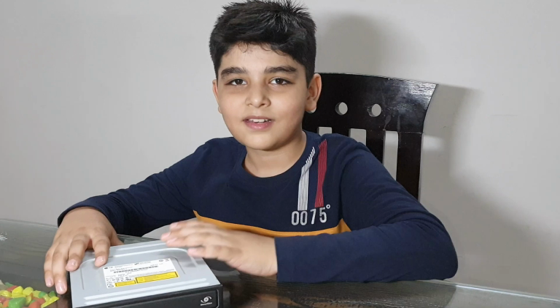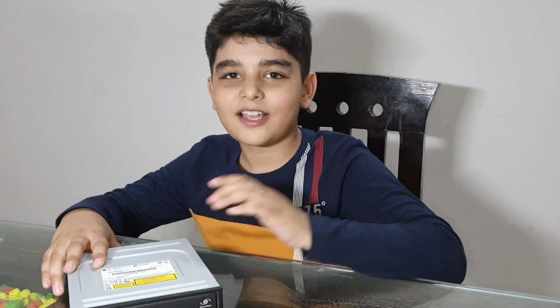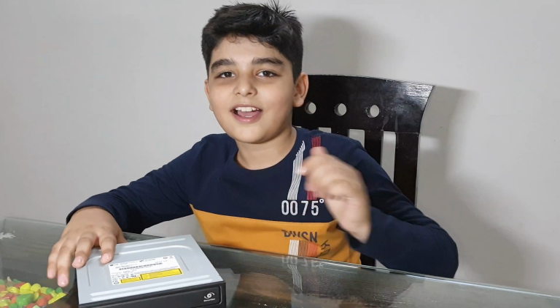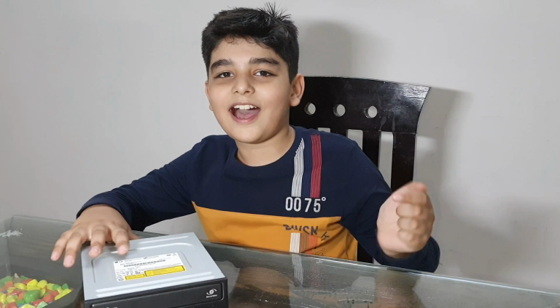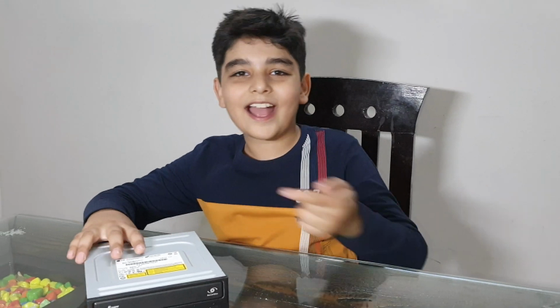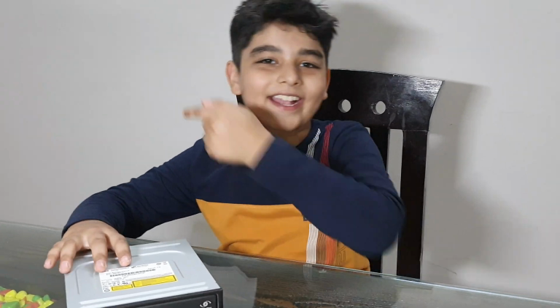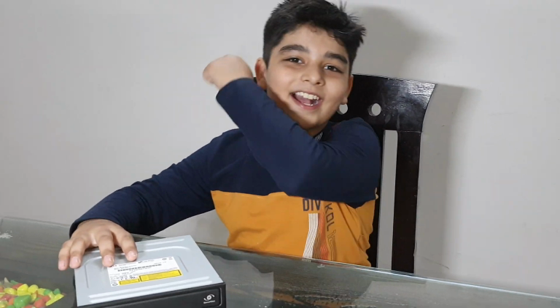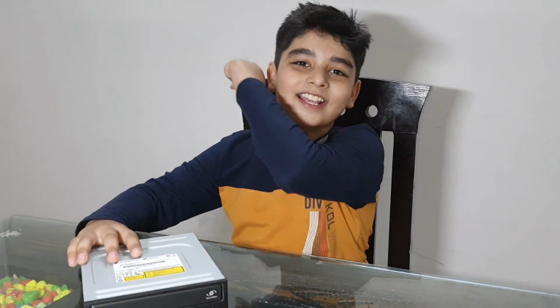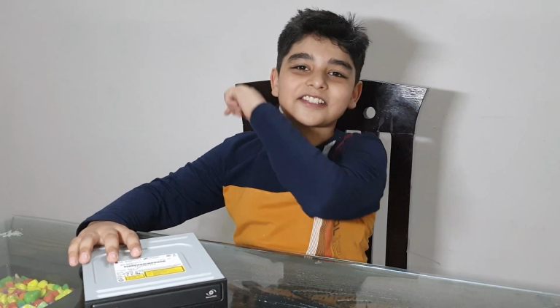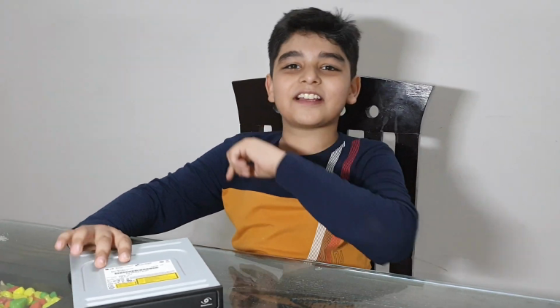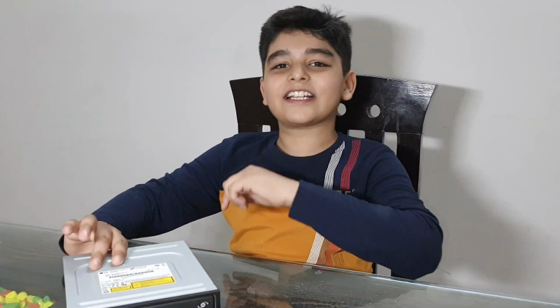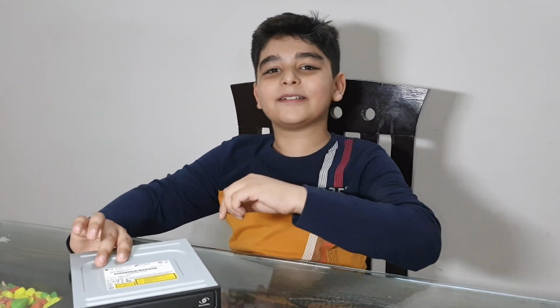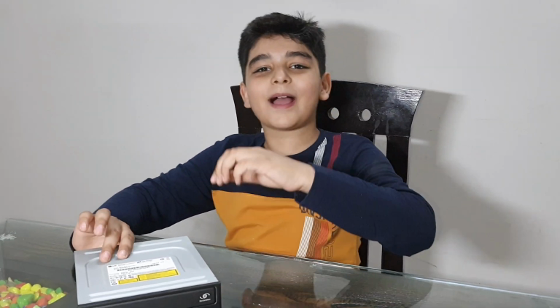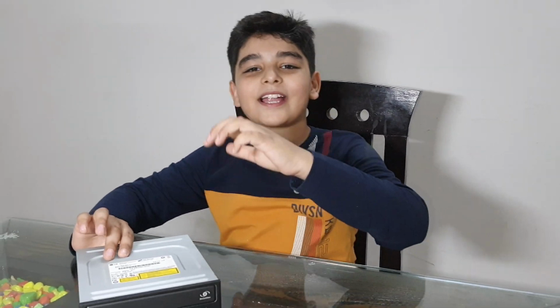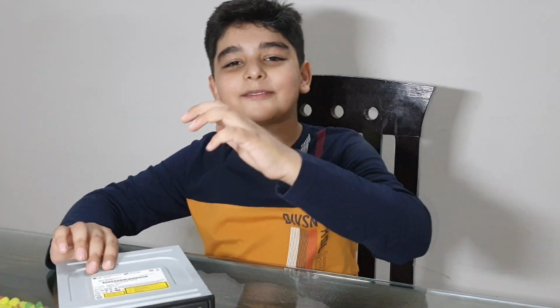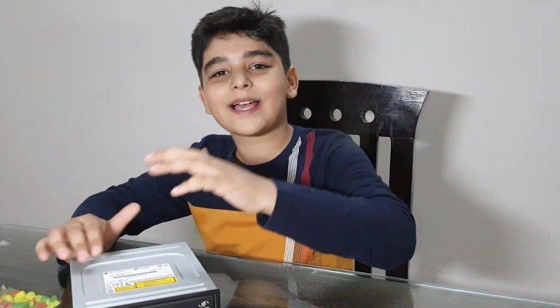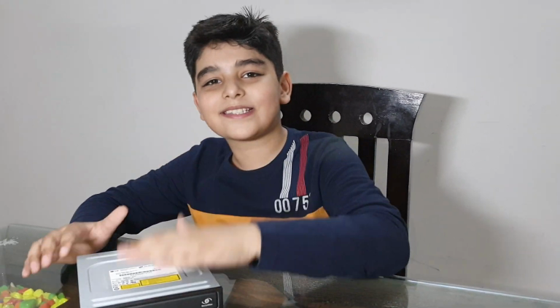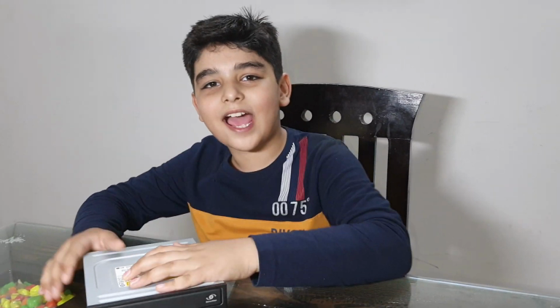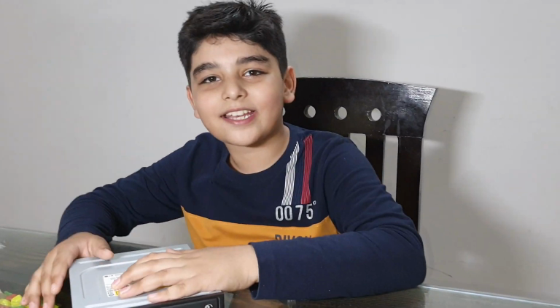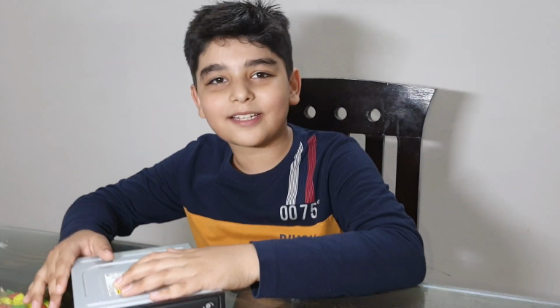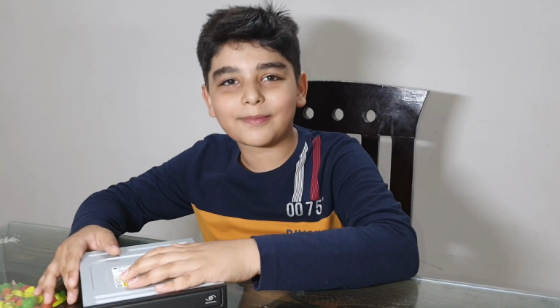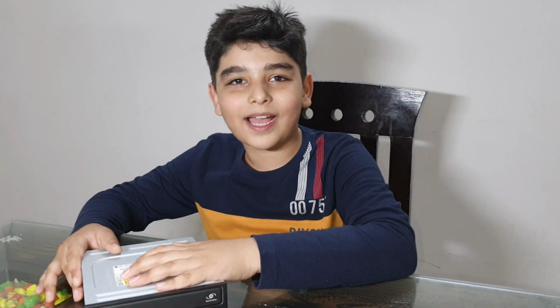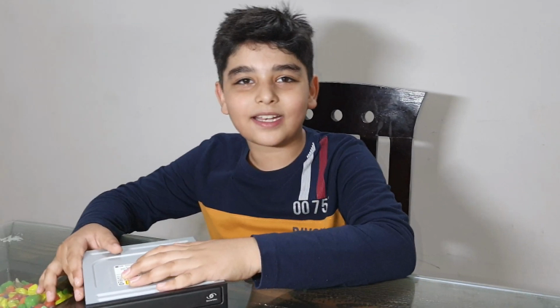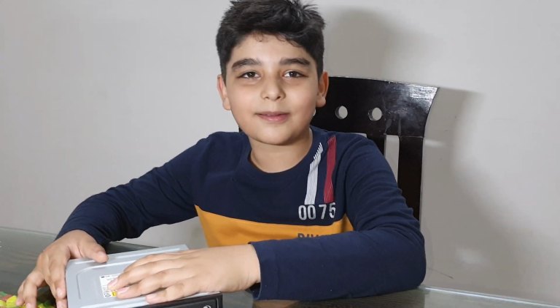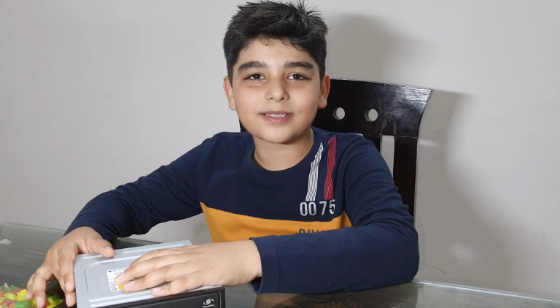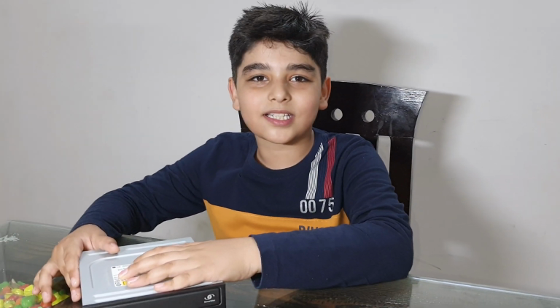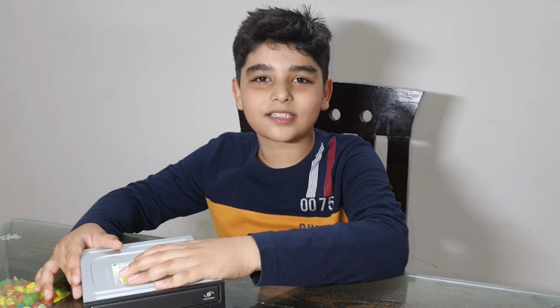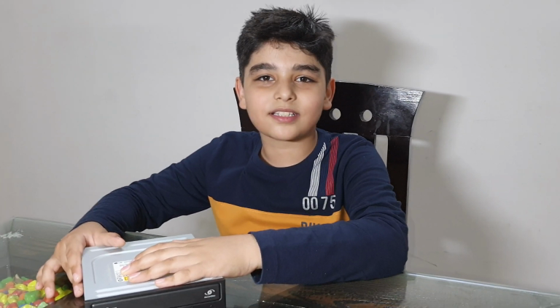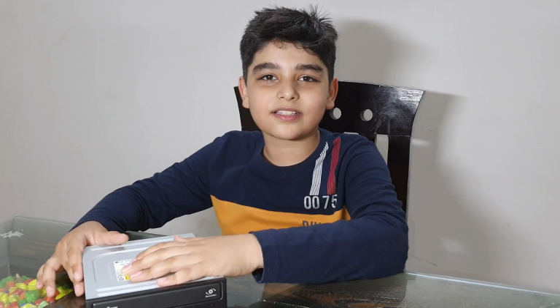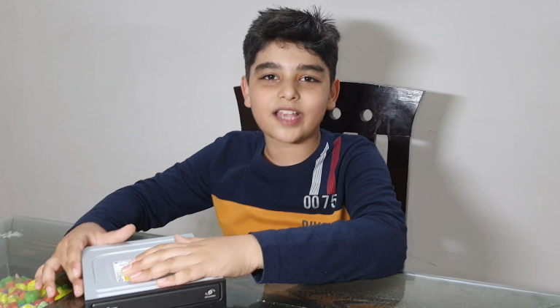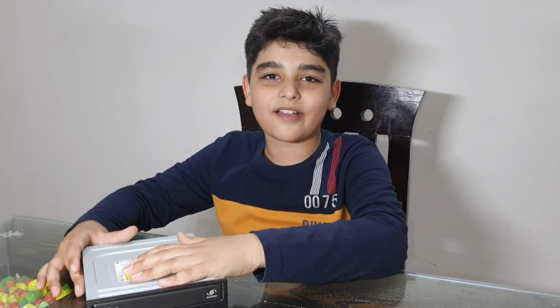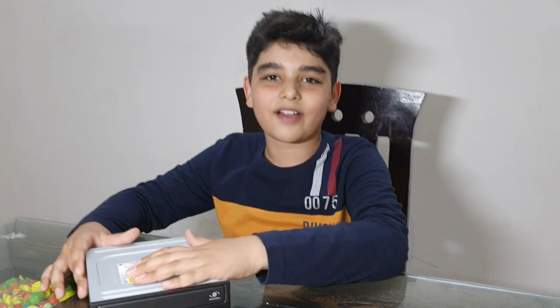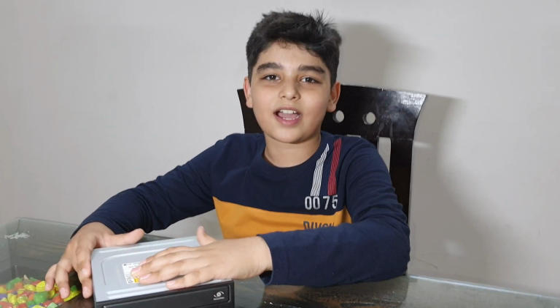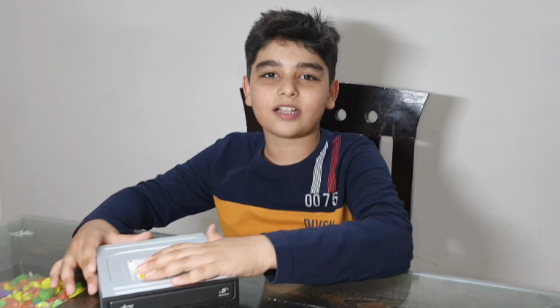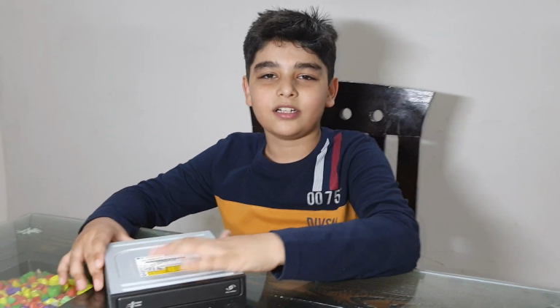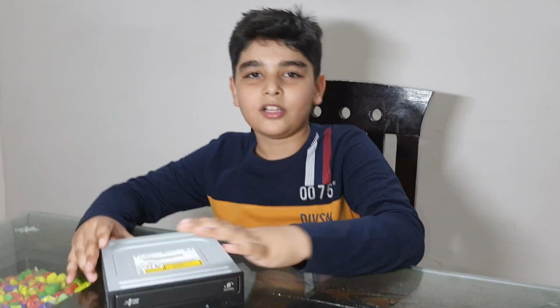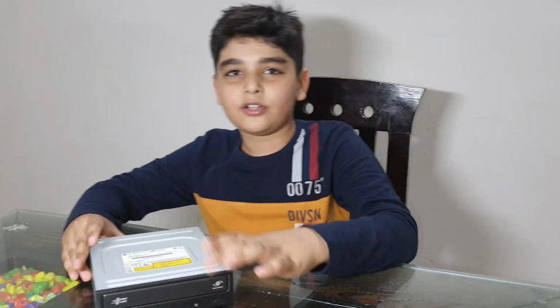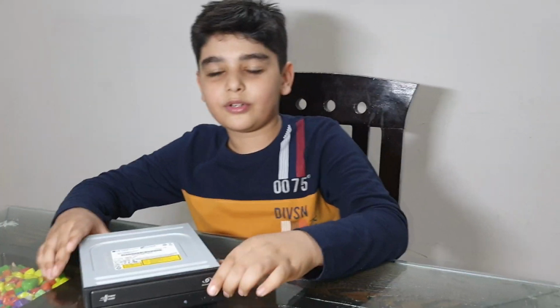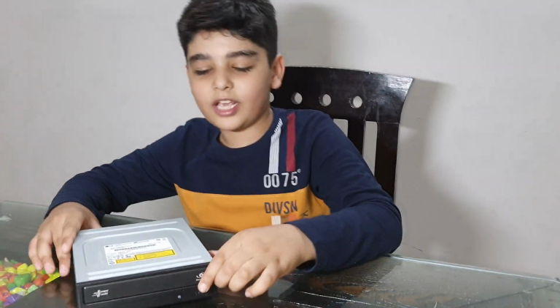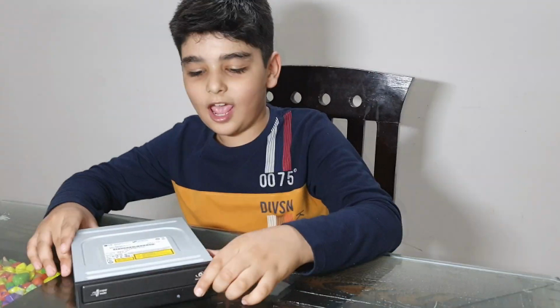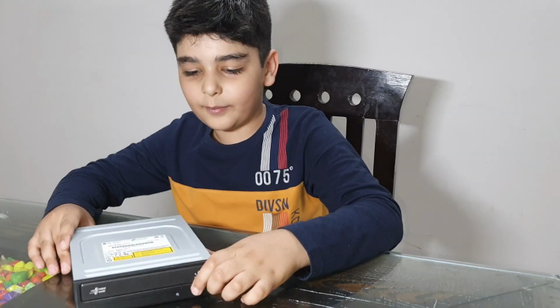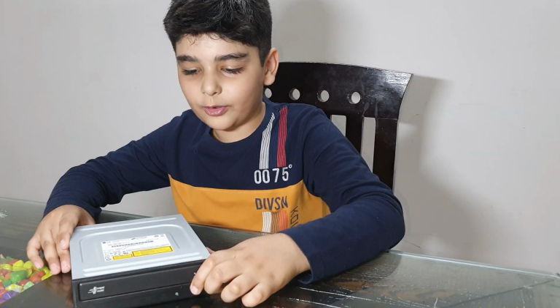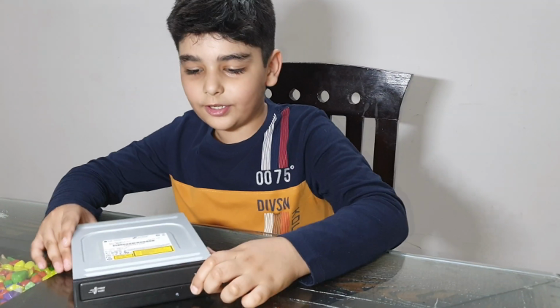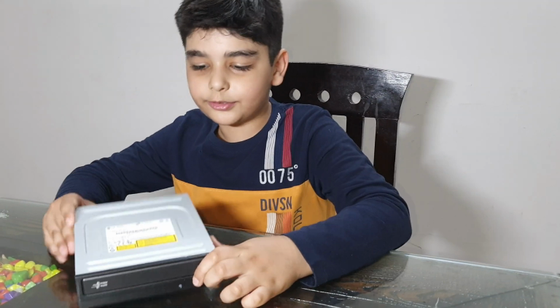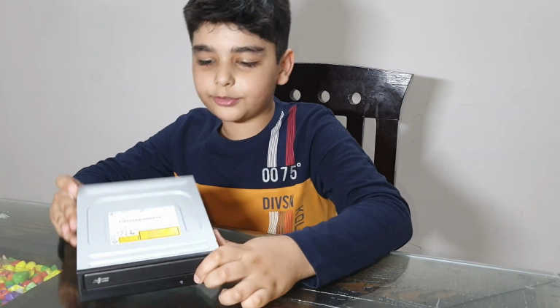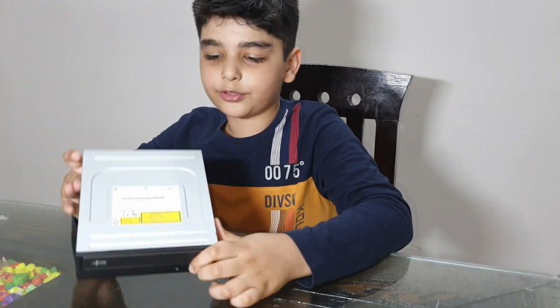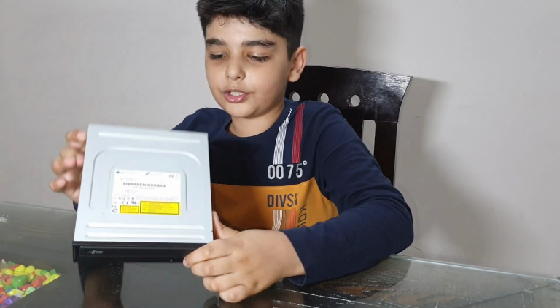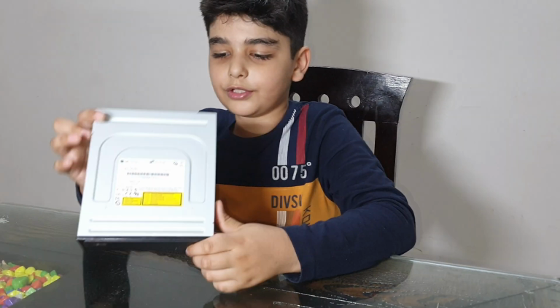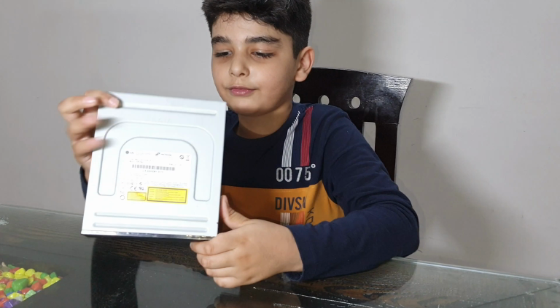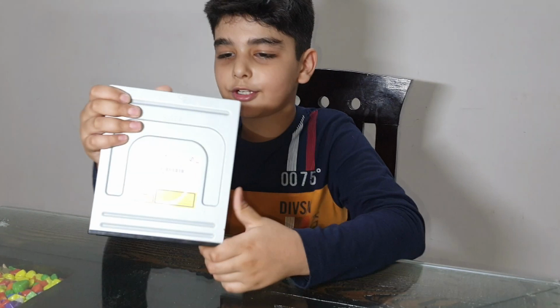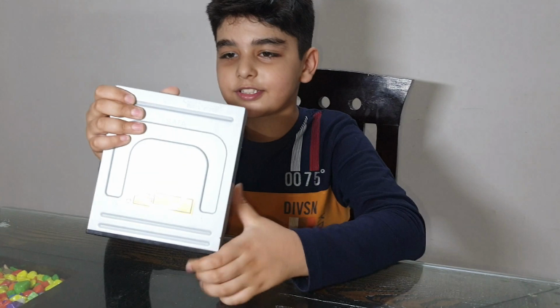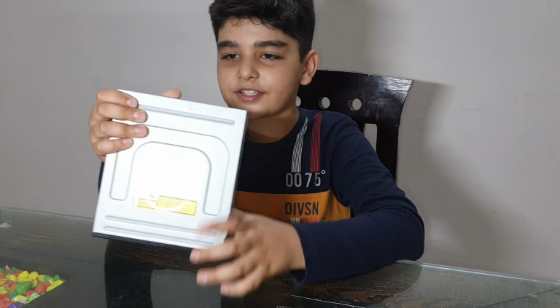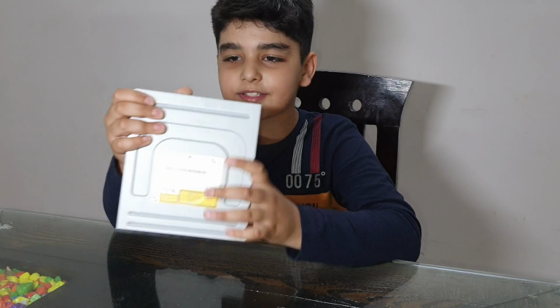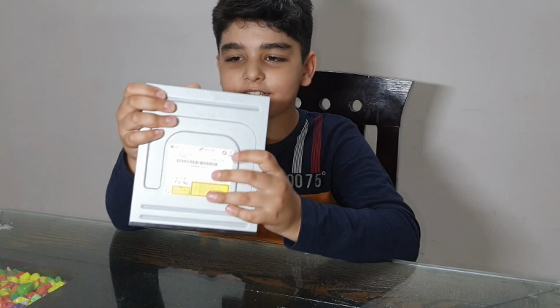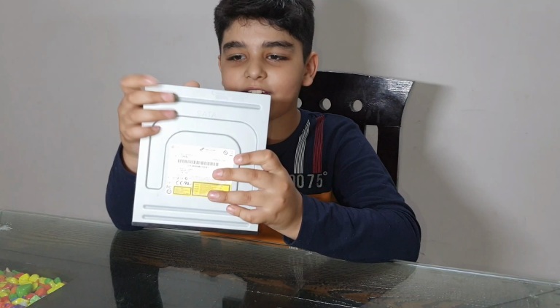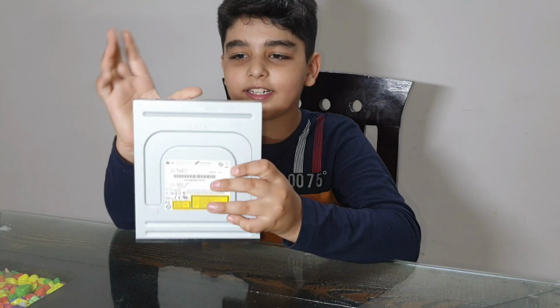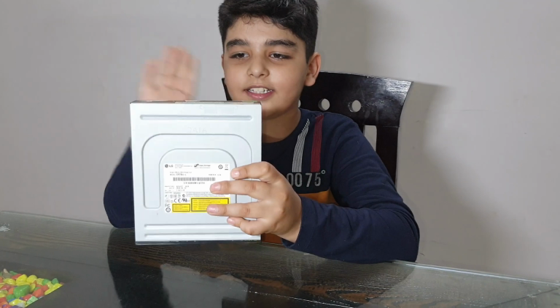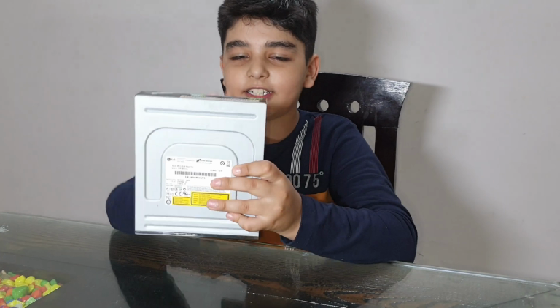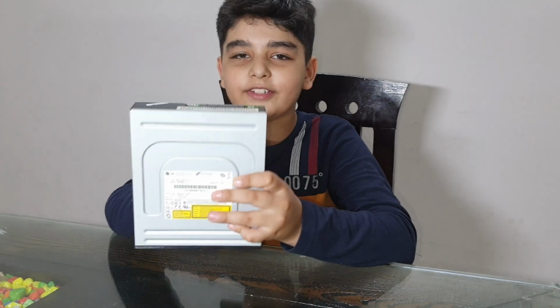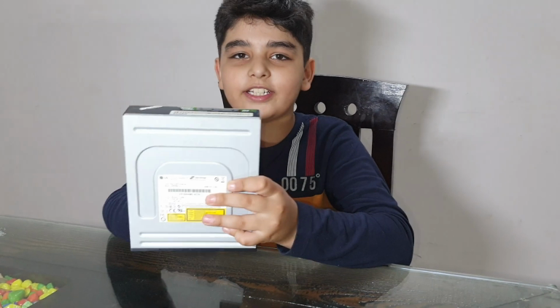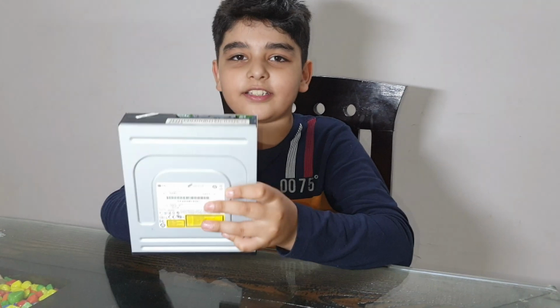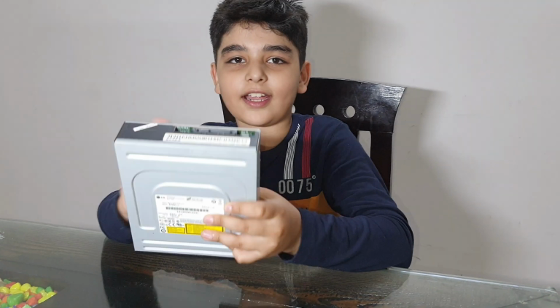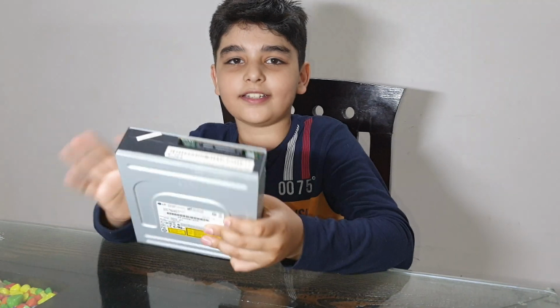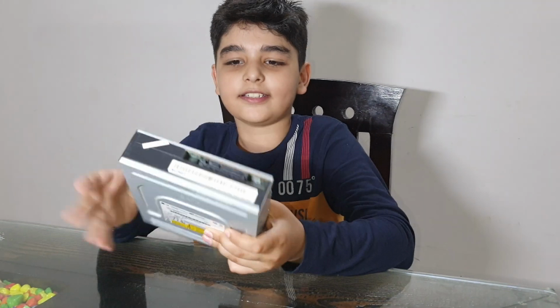Hi guys, welcome back to my channel. My name is Akshit Saiwag. Today I am going to show you what's inside a DVD writer.